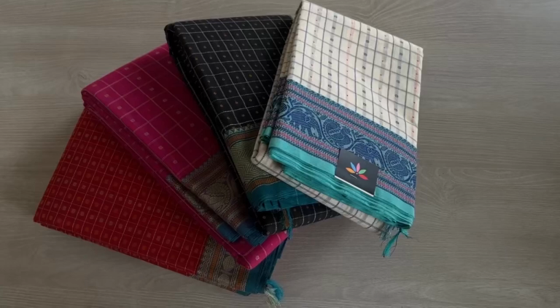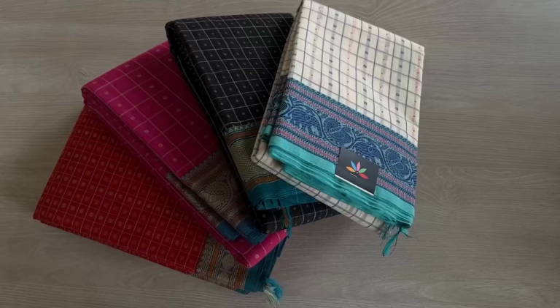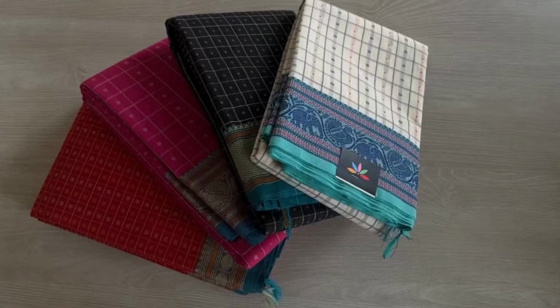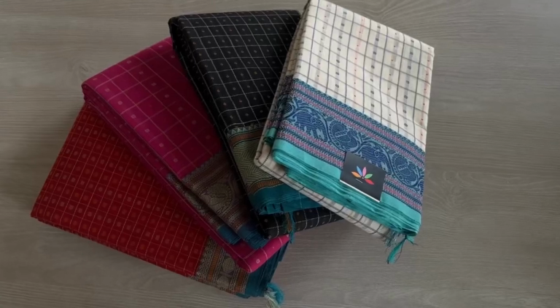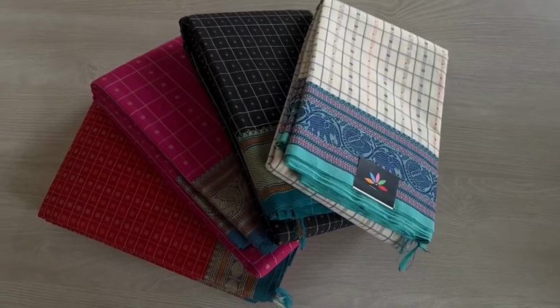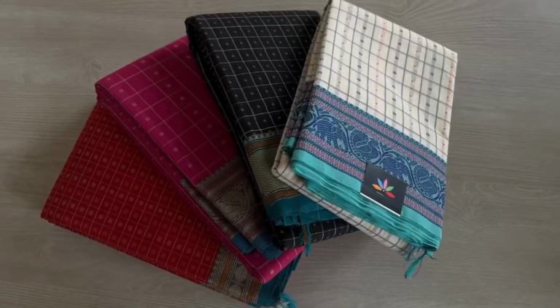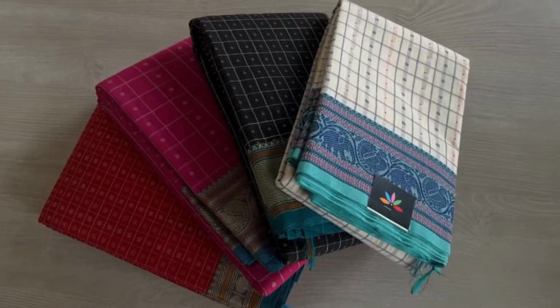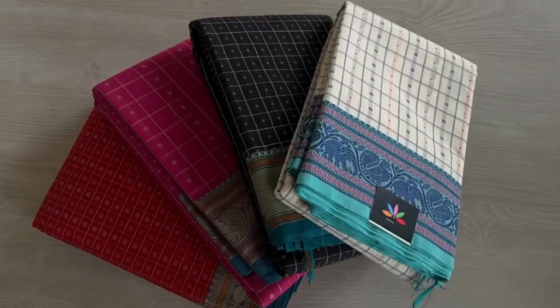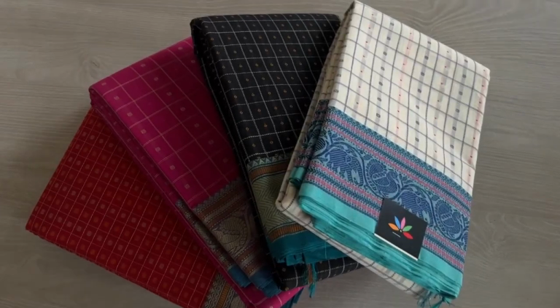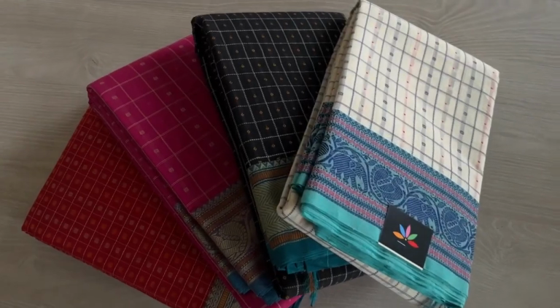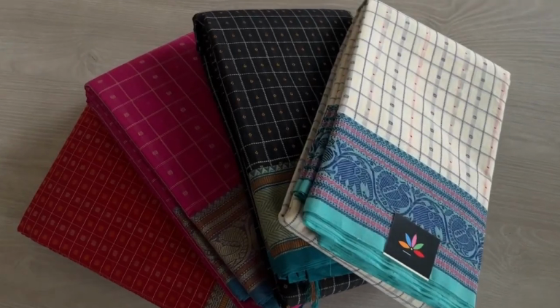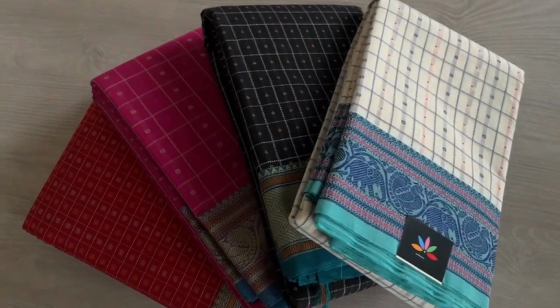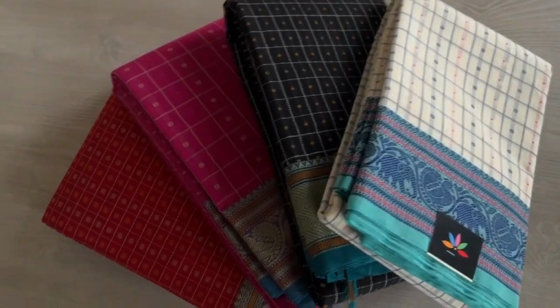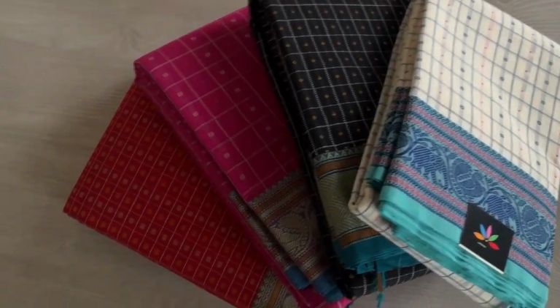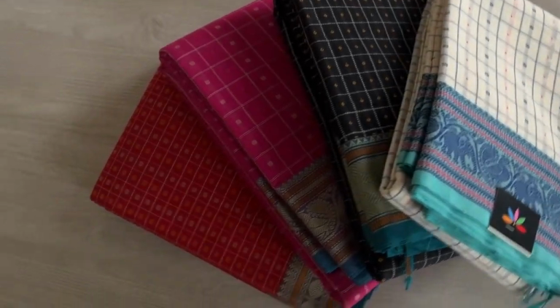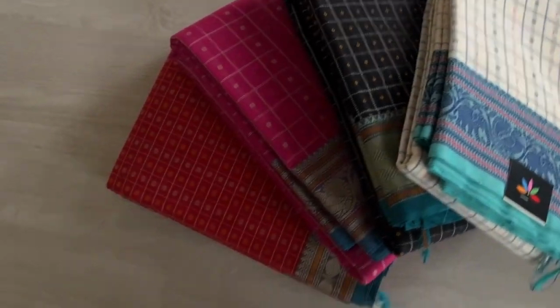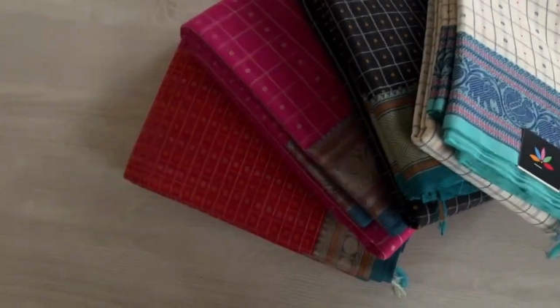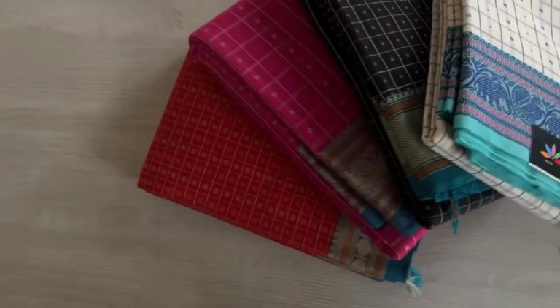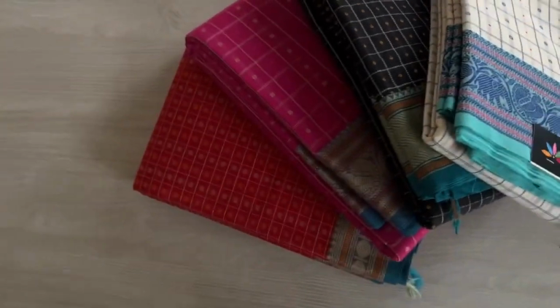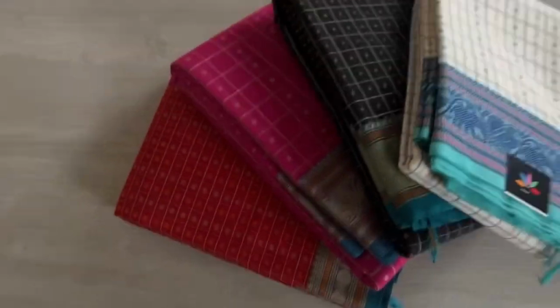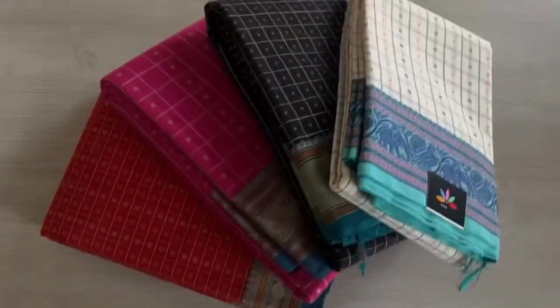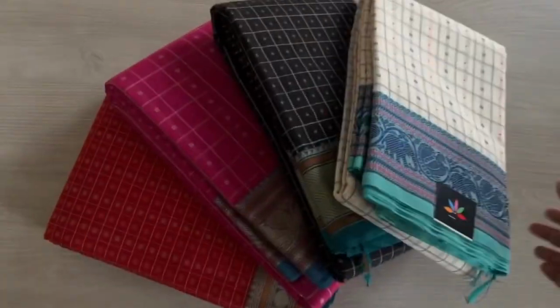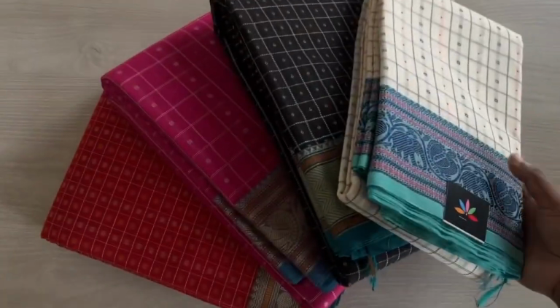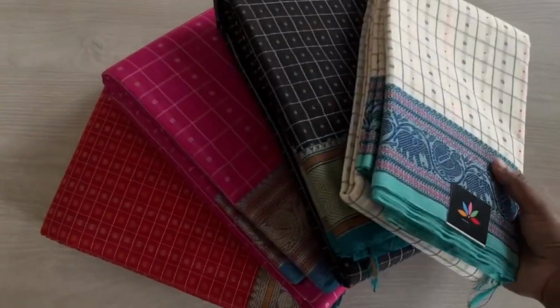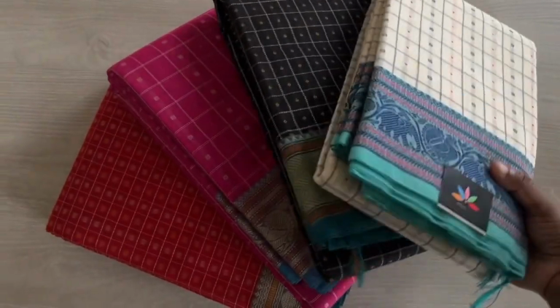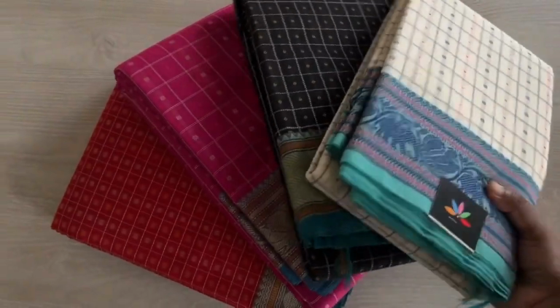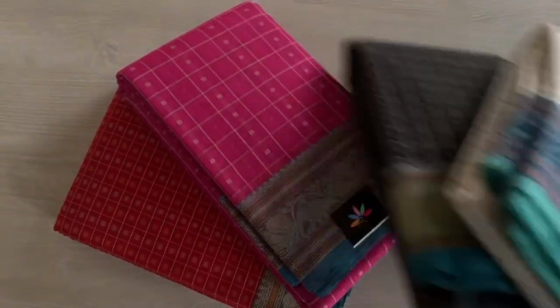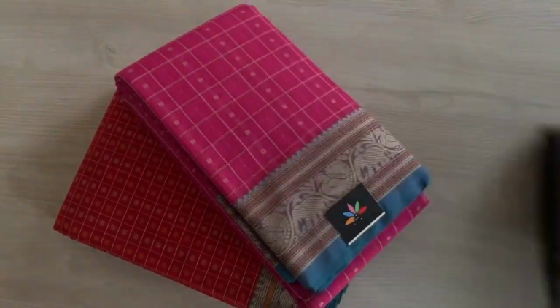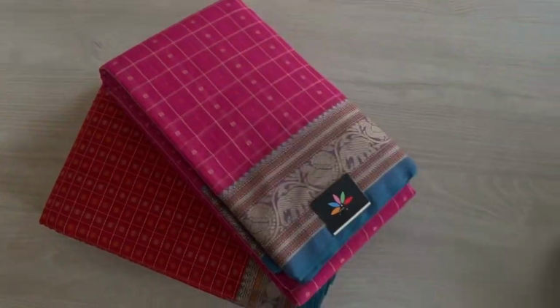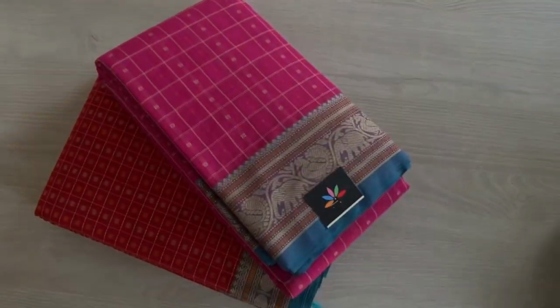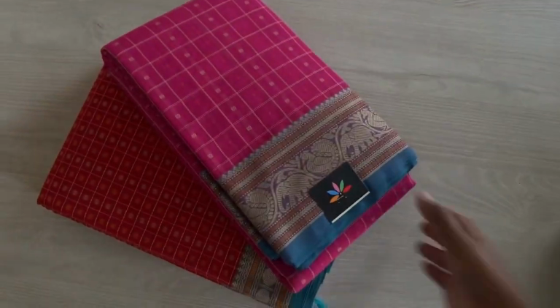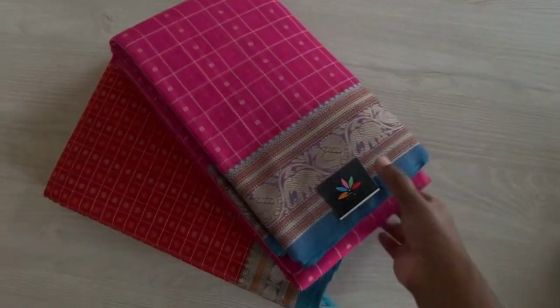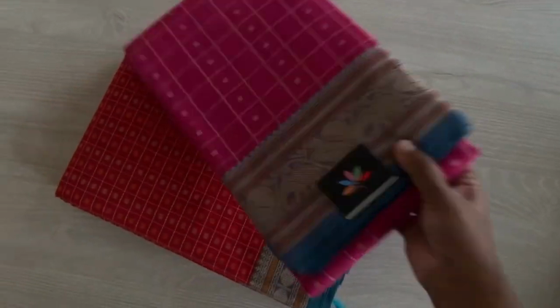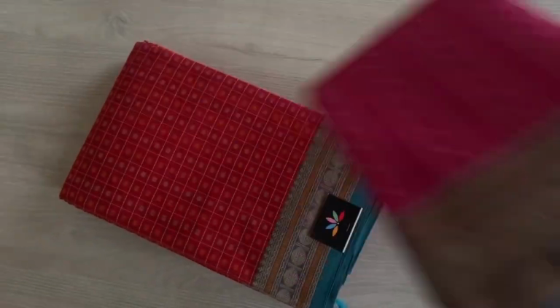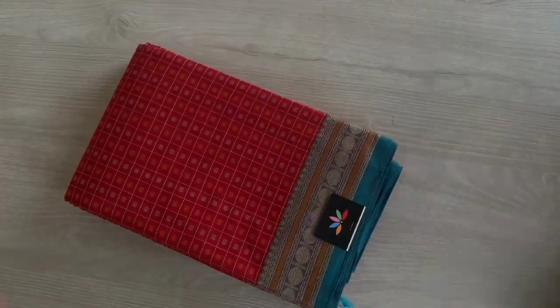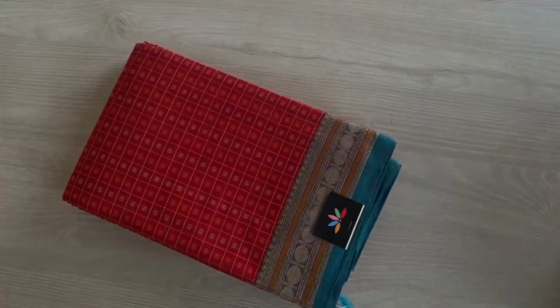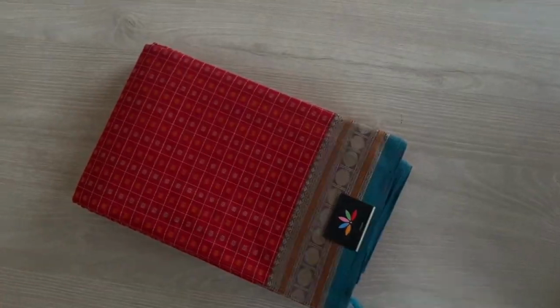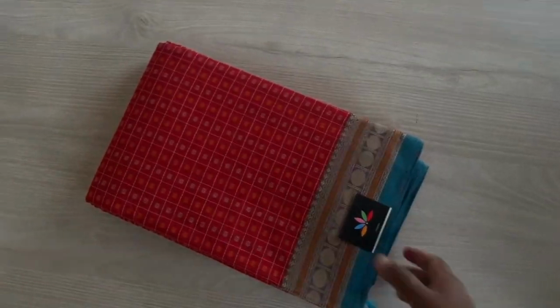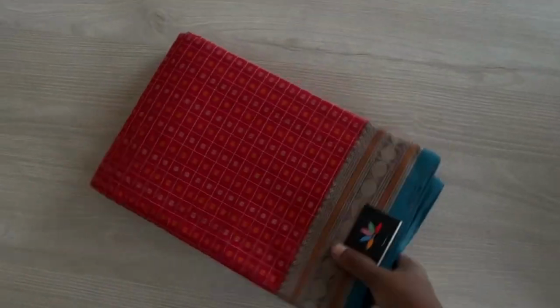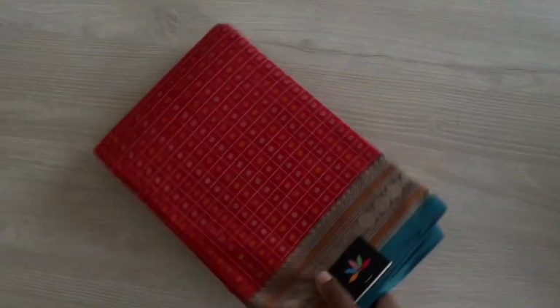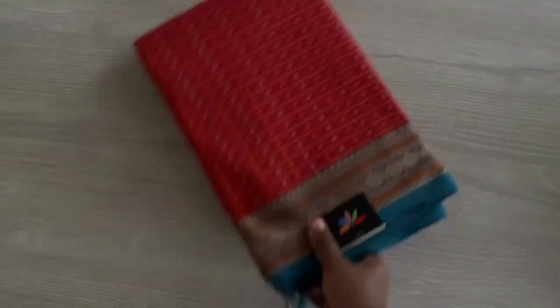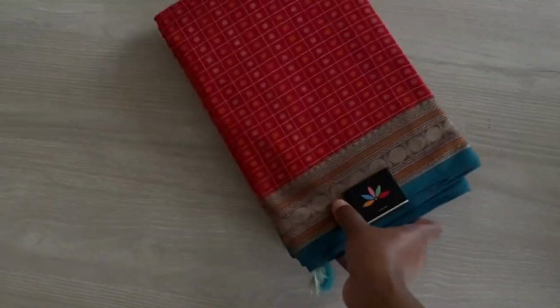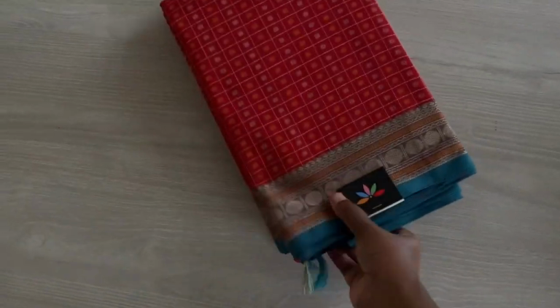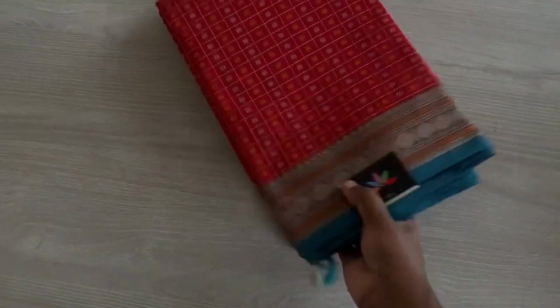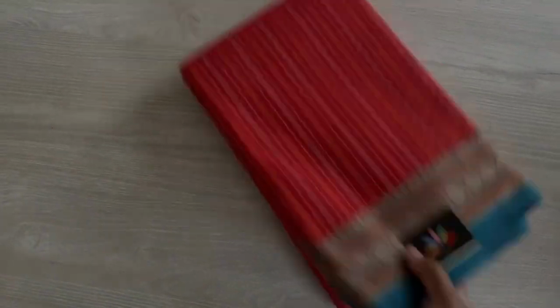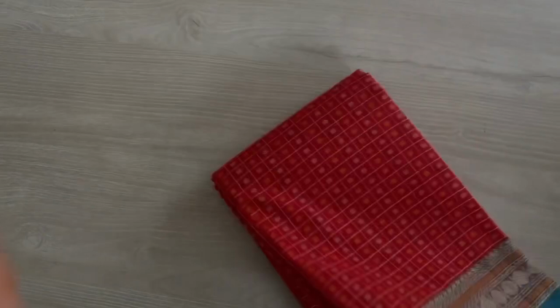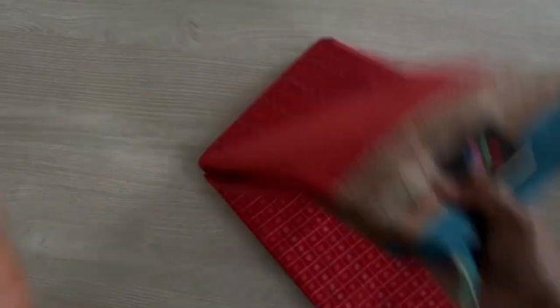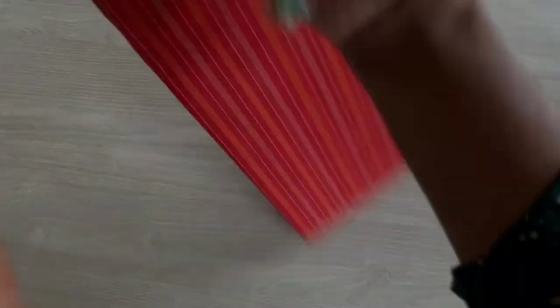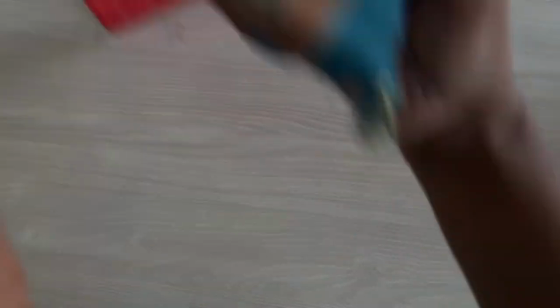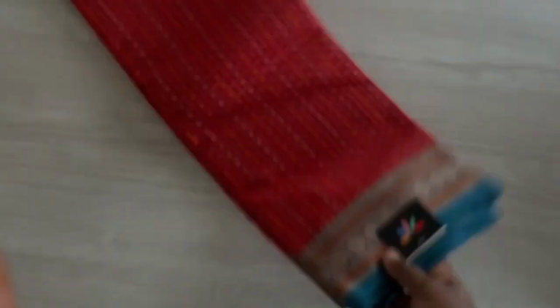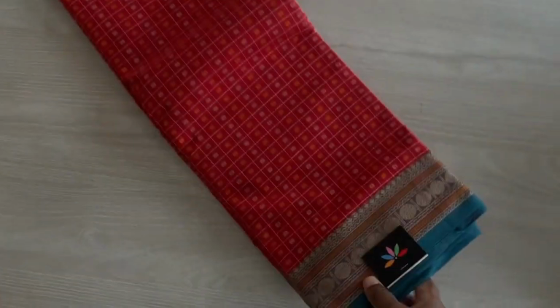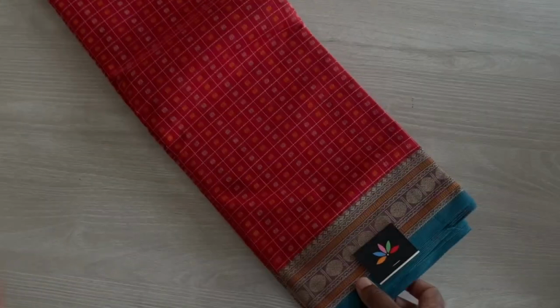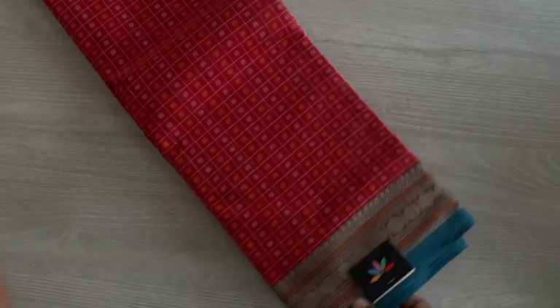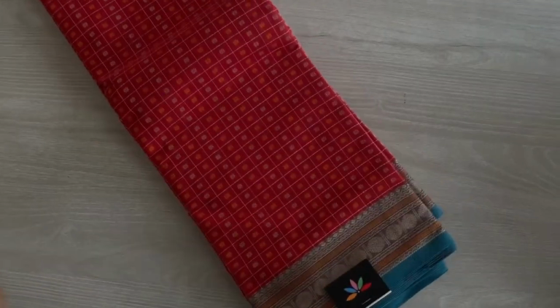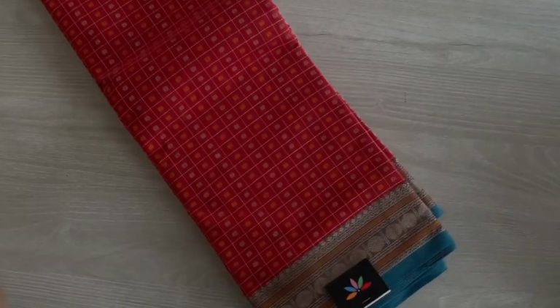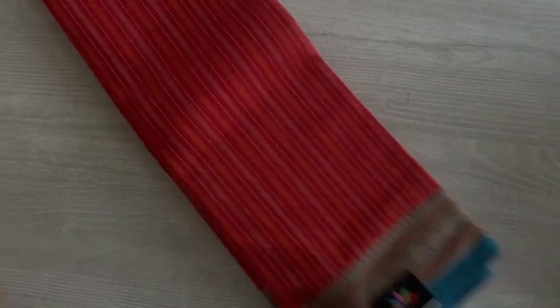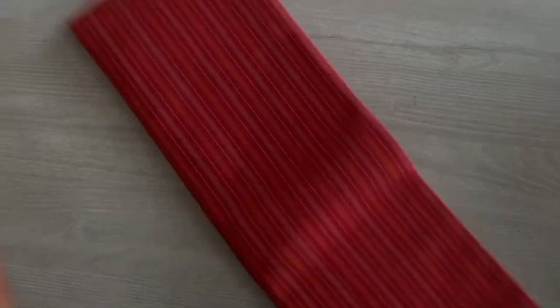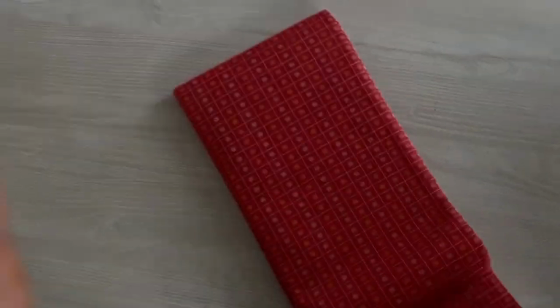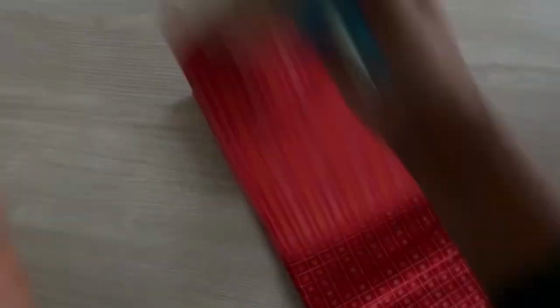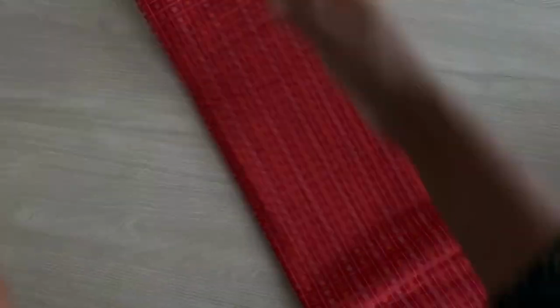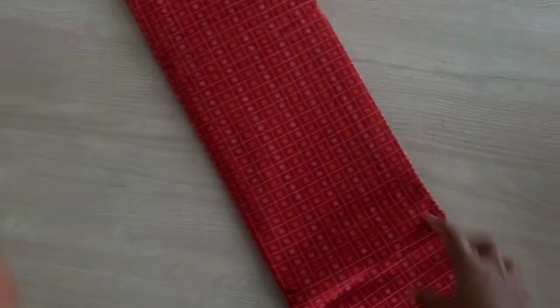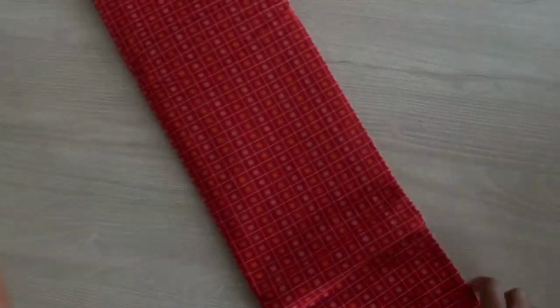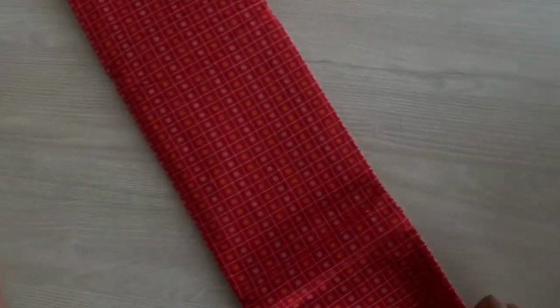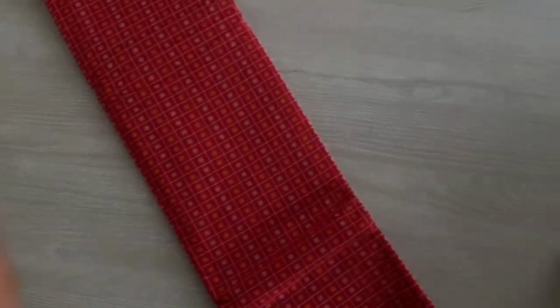Hi everyone, today we are going to see these four beautiful handloom kanji cotton sarees. These are Lakshadeevam sarees with small borders.